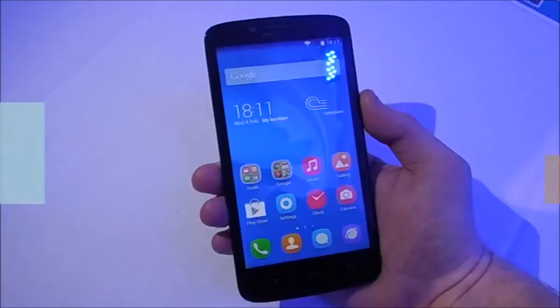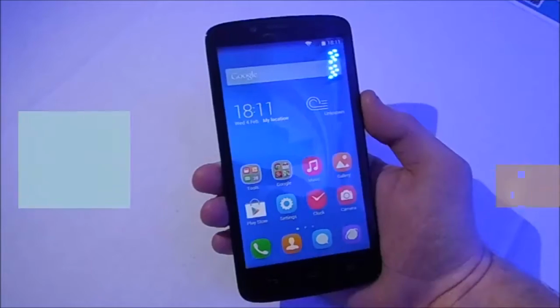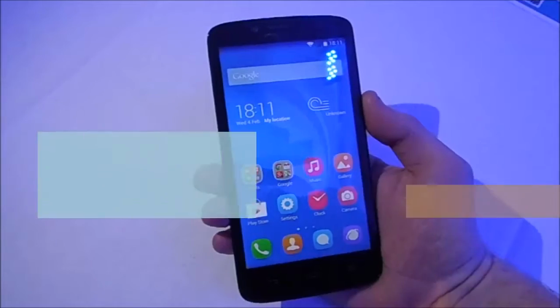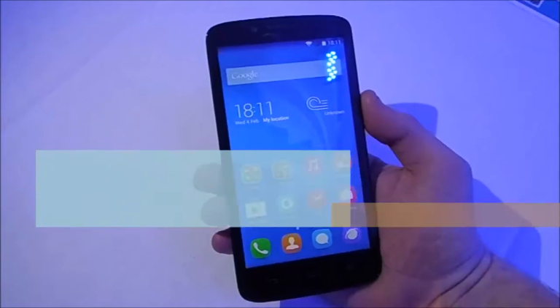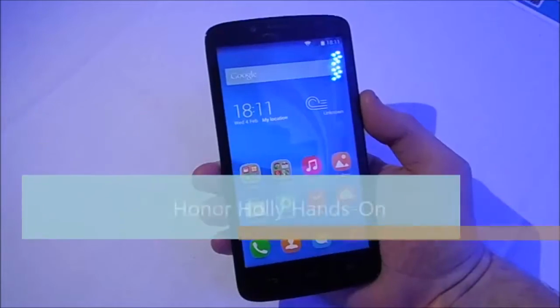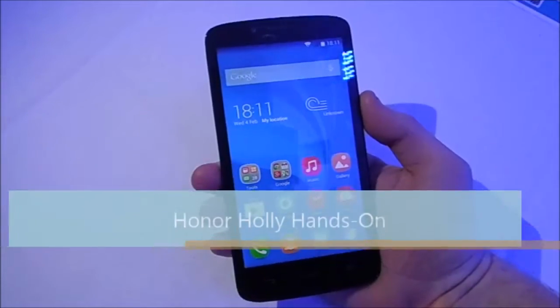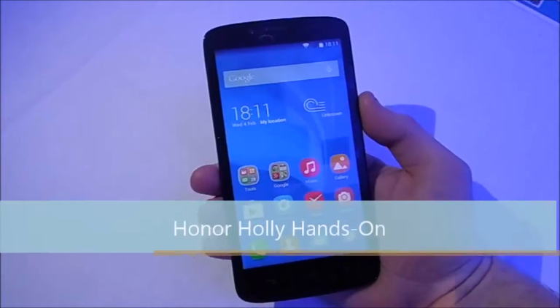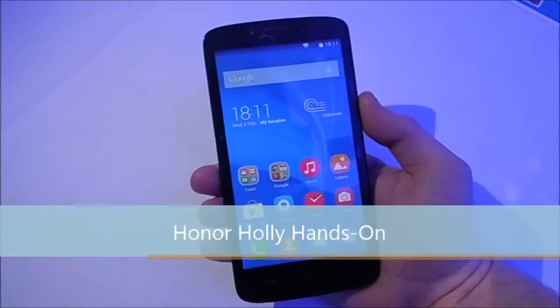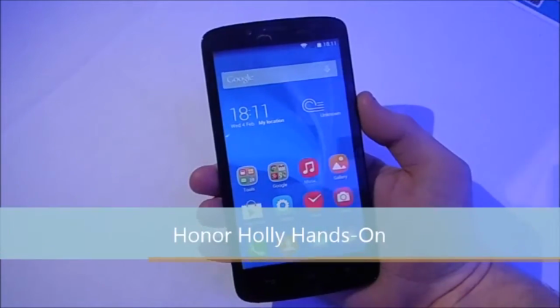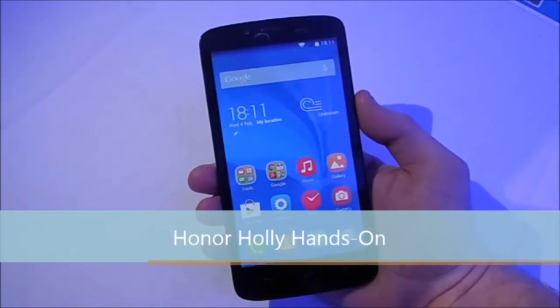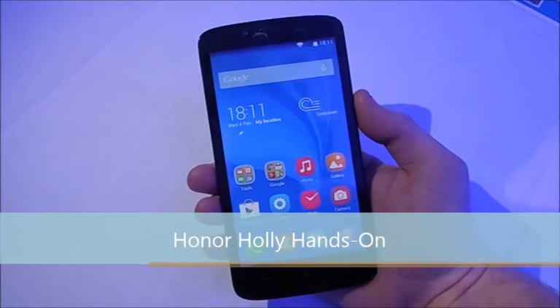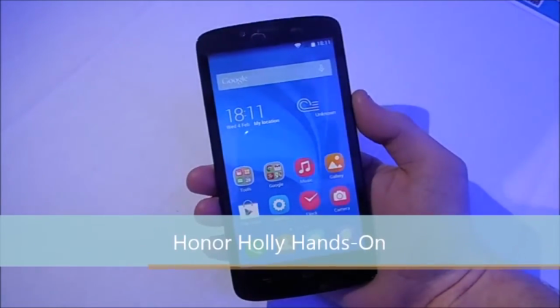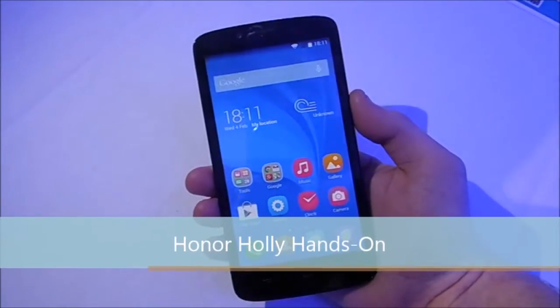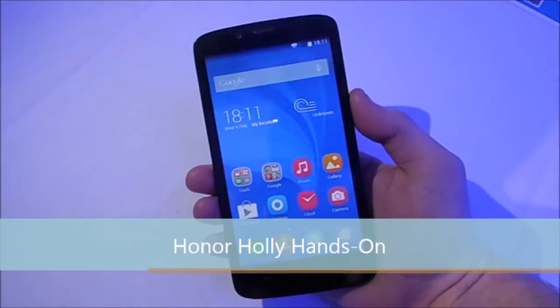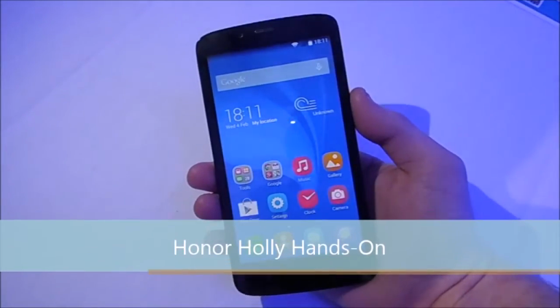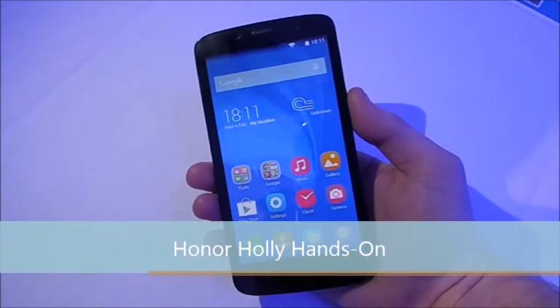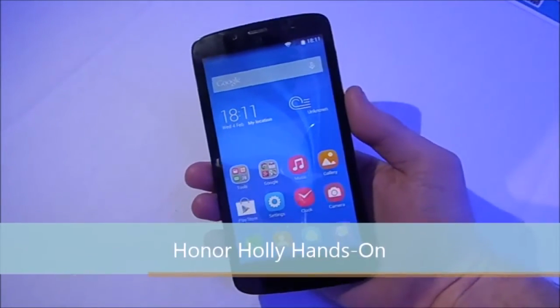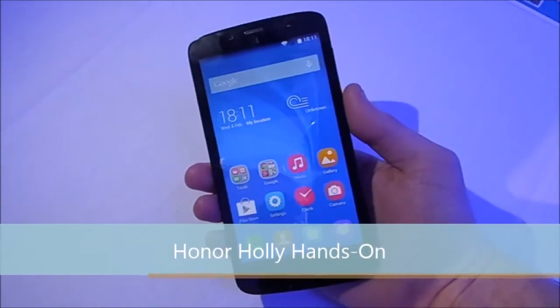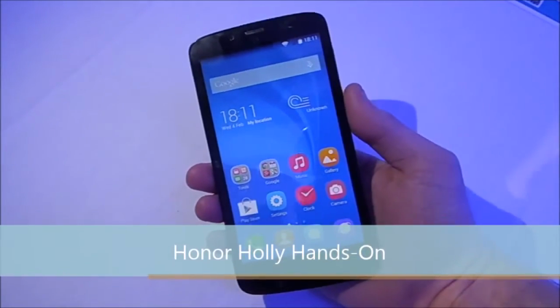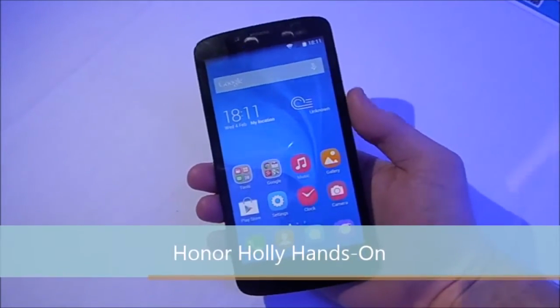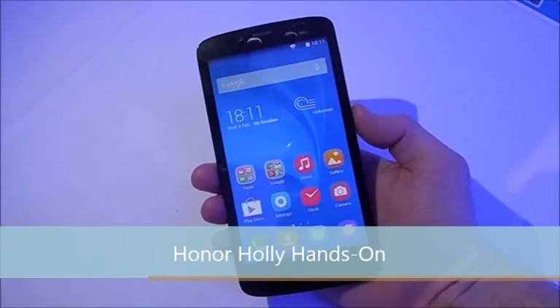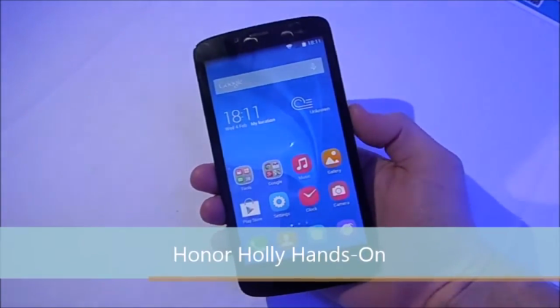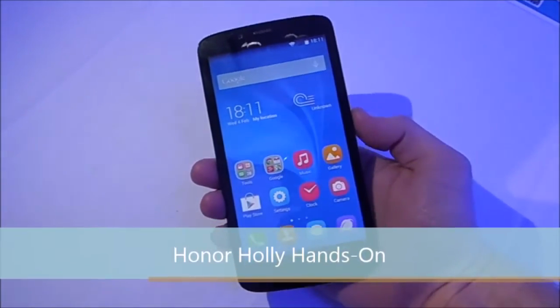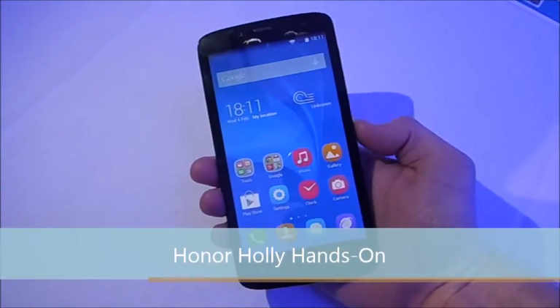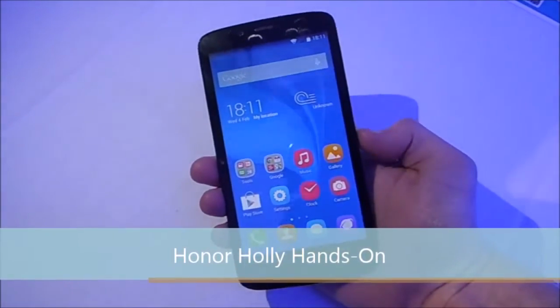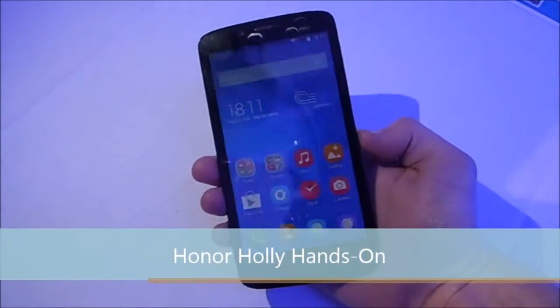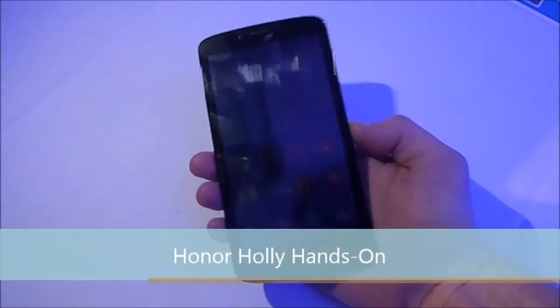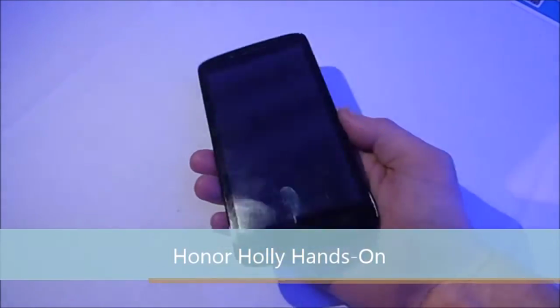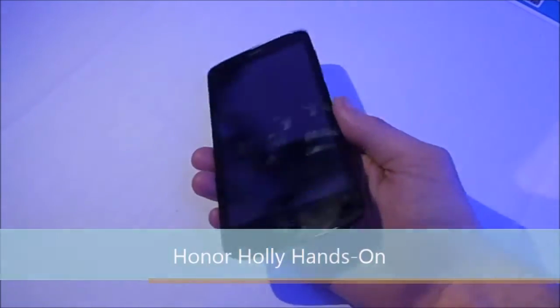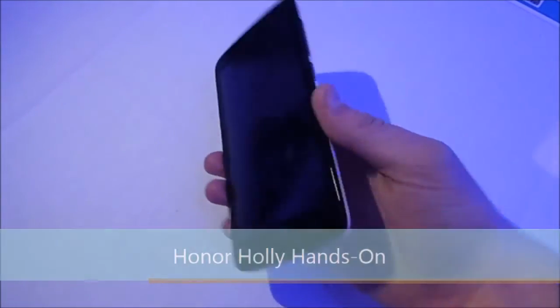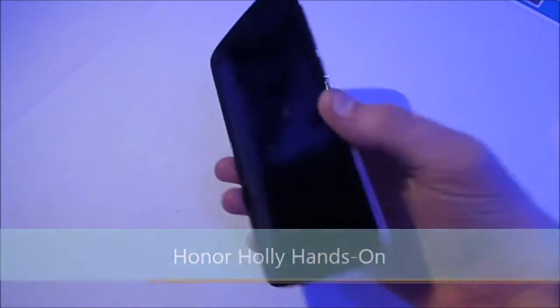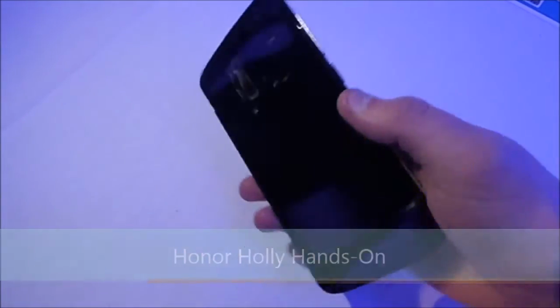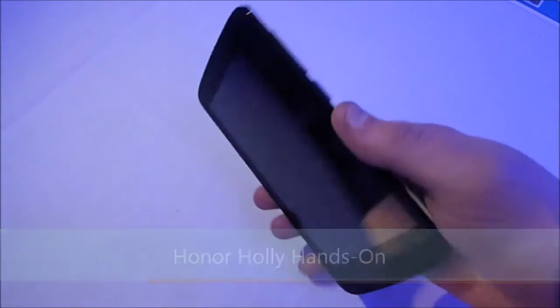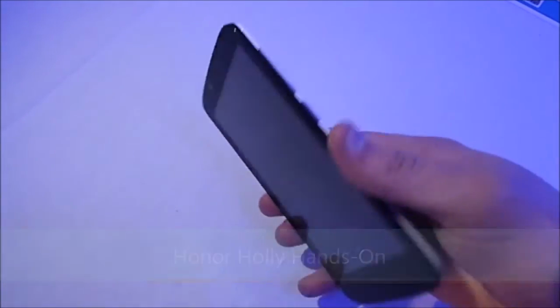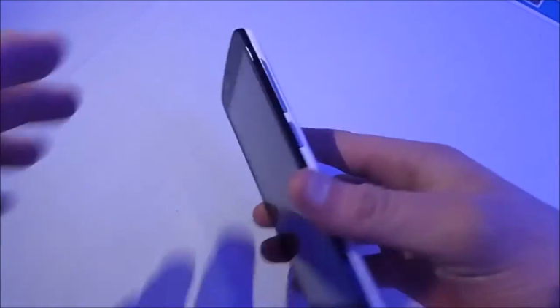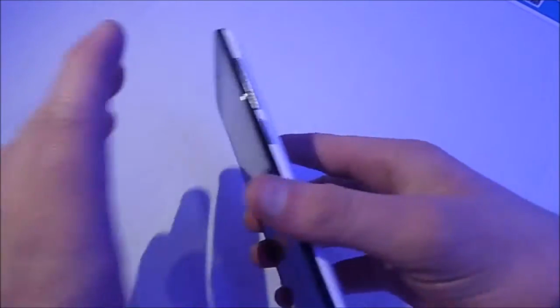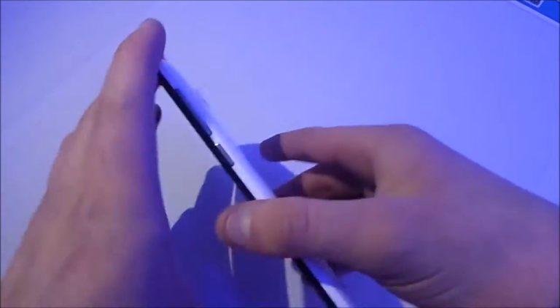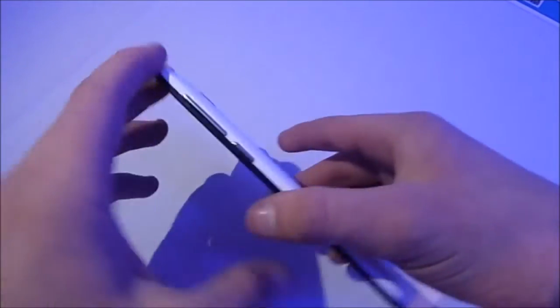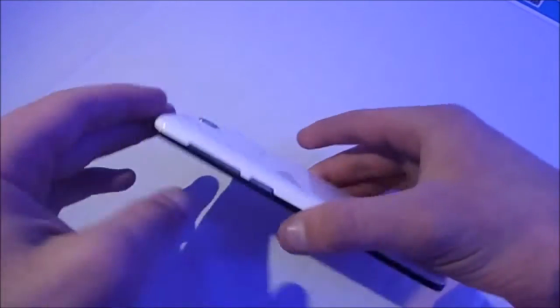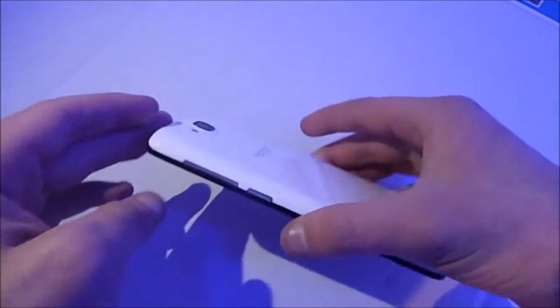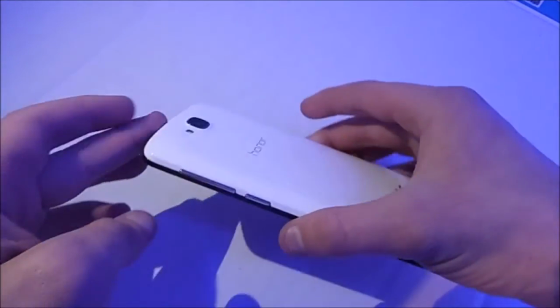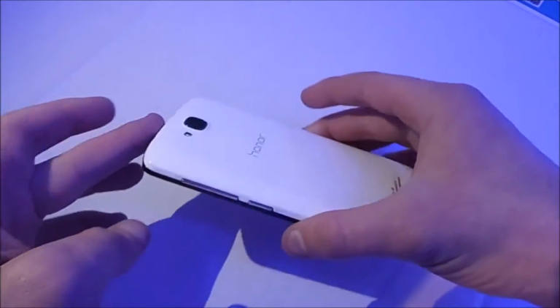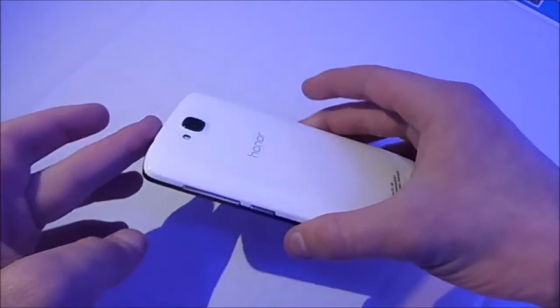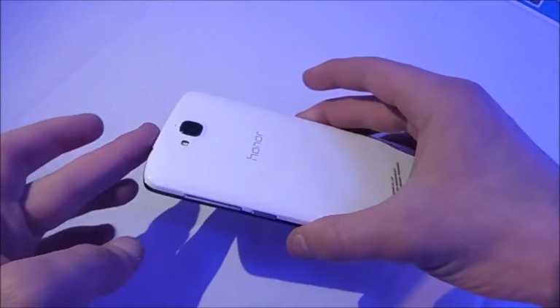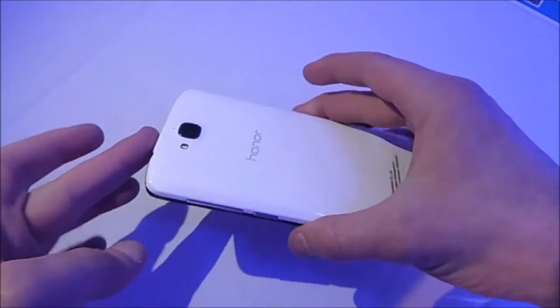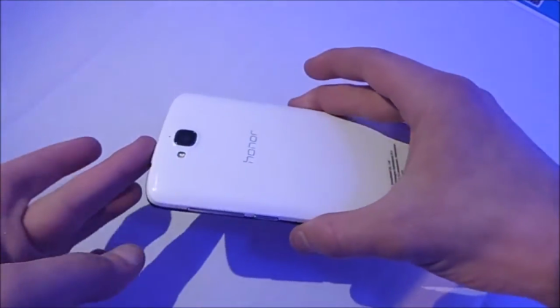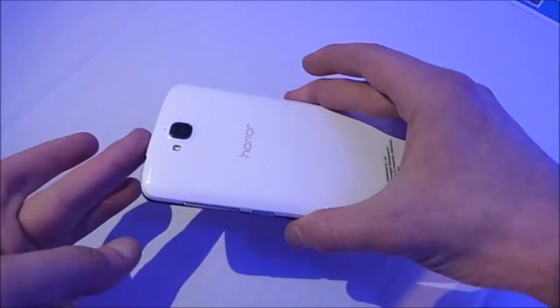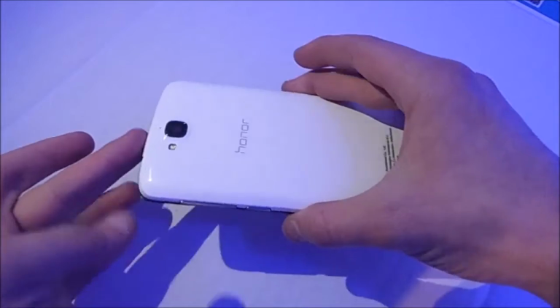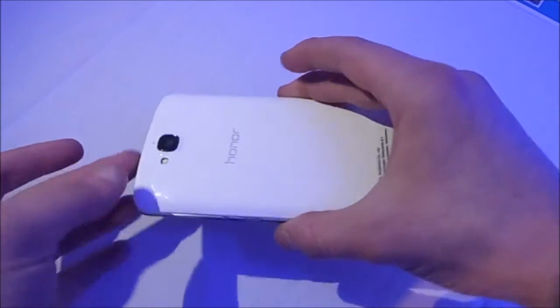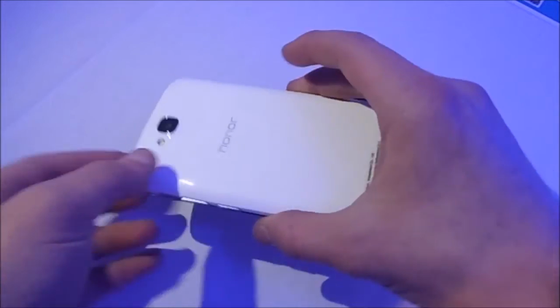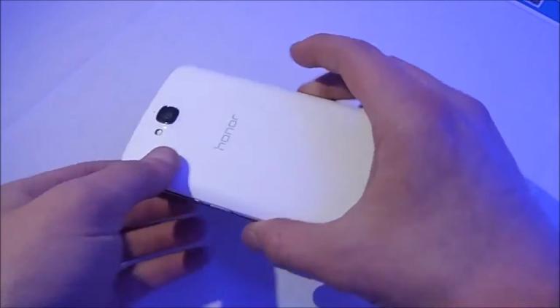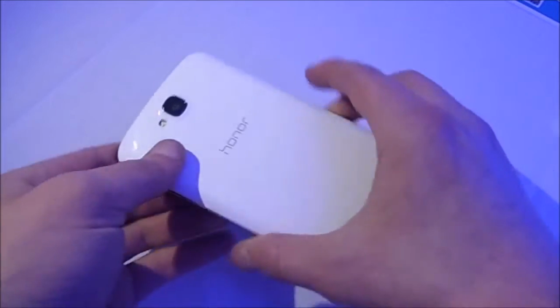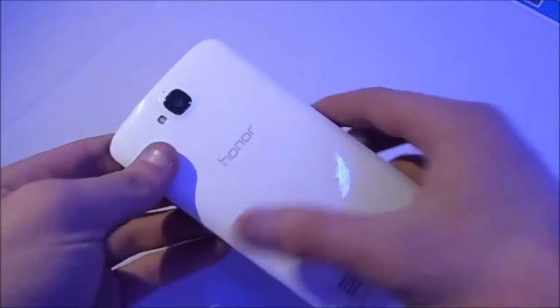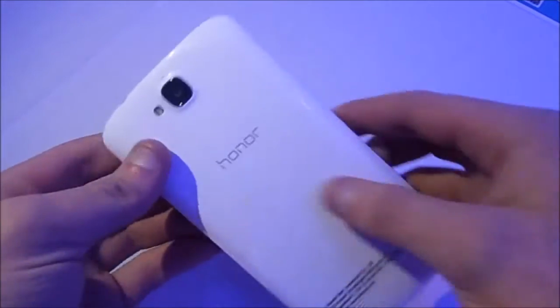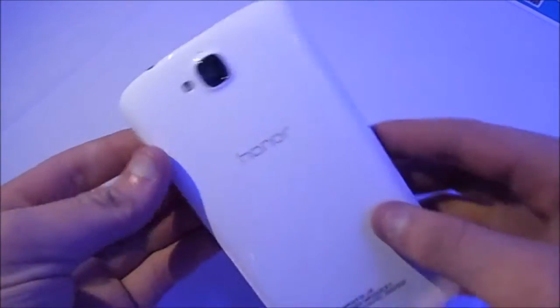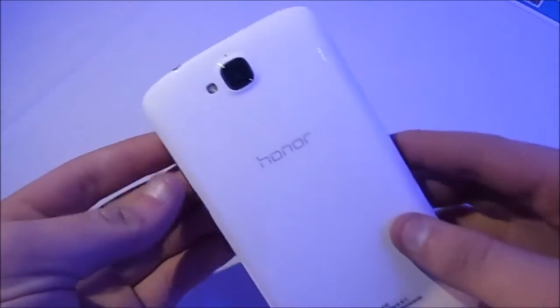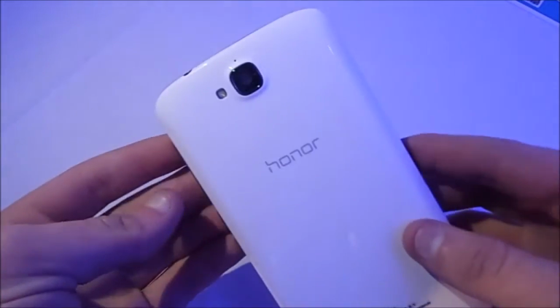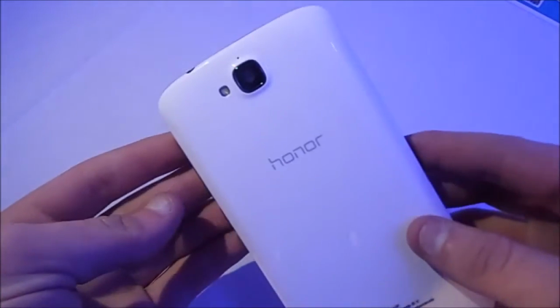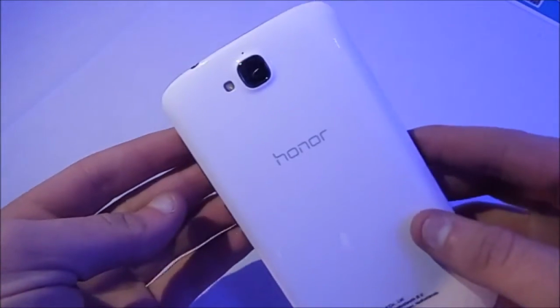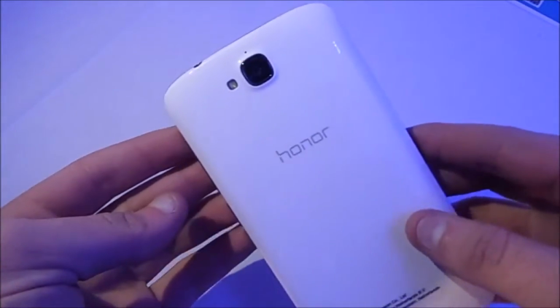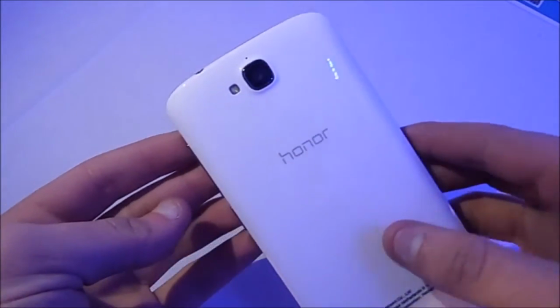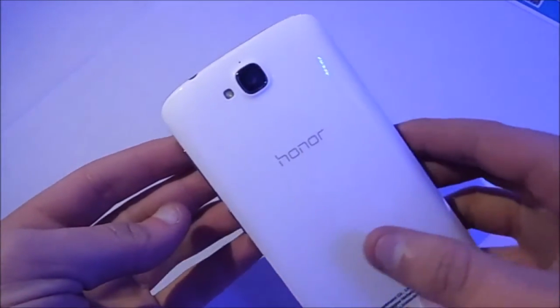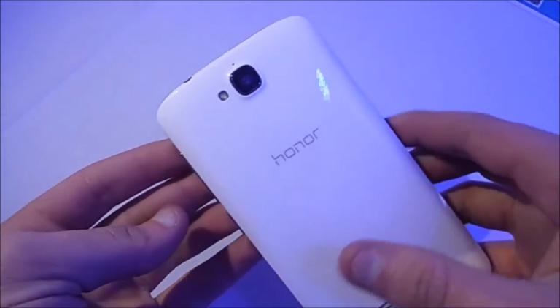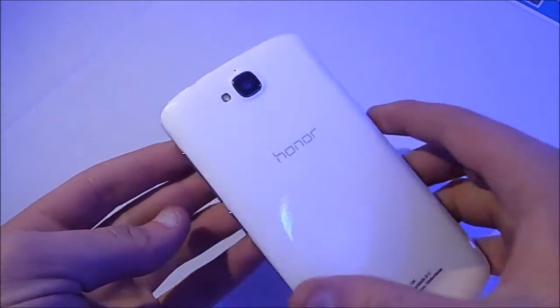Hey guys, it's Dom from mobiledom.co.uk and today I am at the Honor event in London and they announced the Honor Holley.